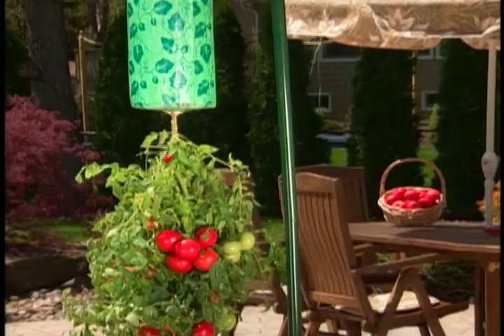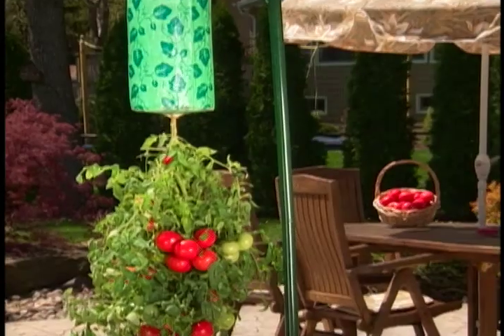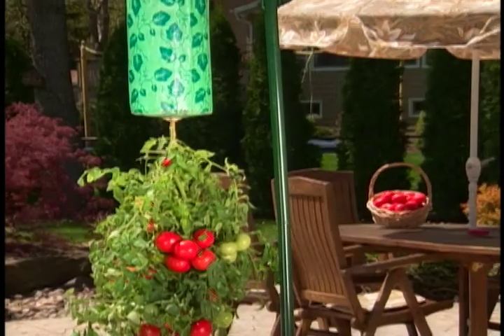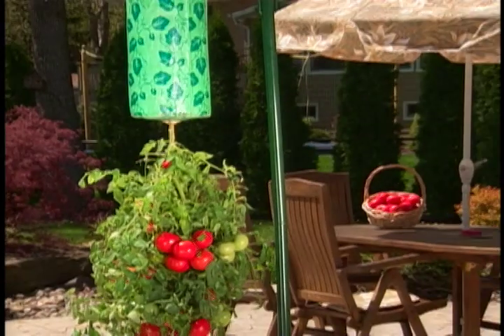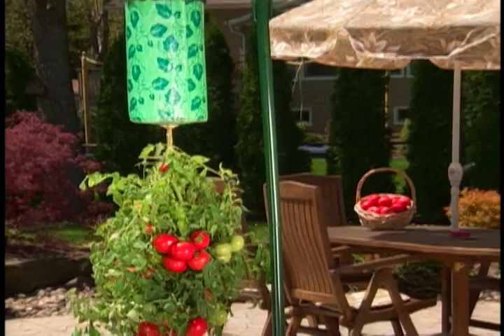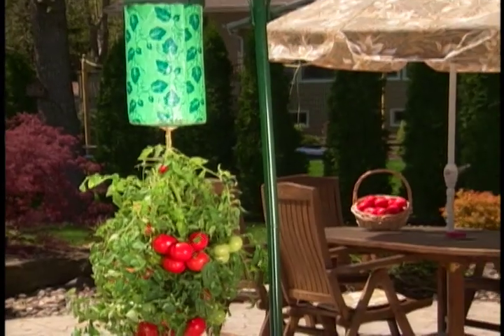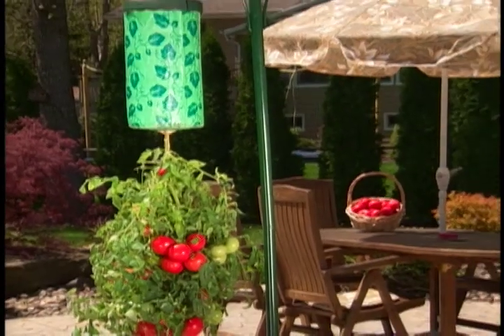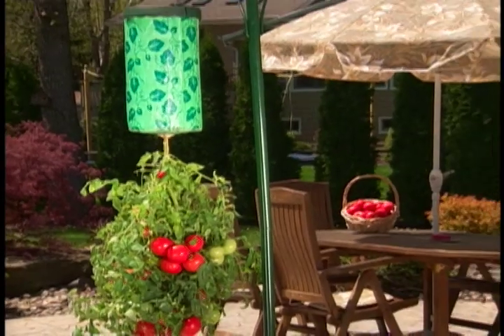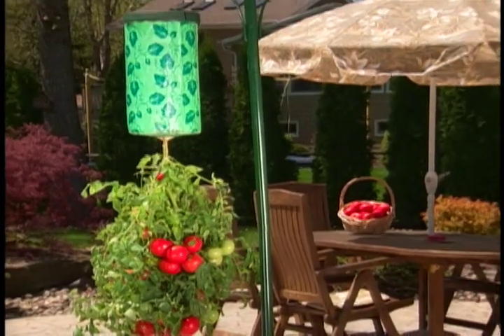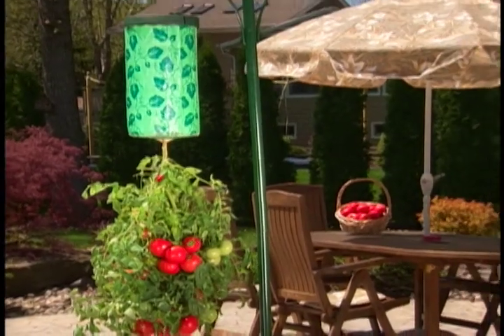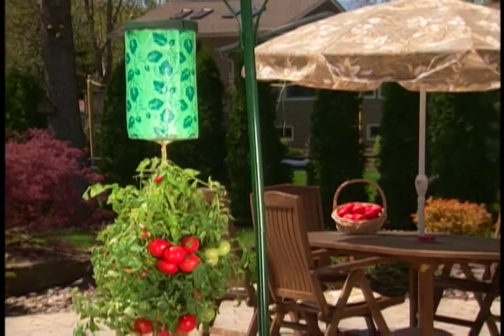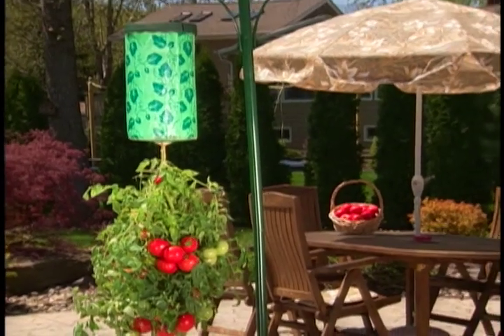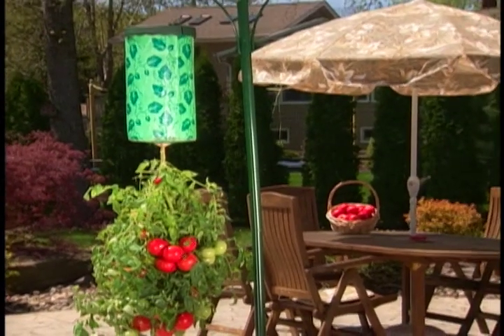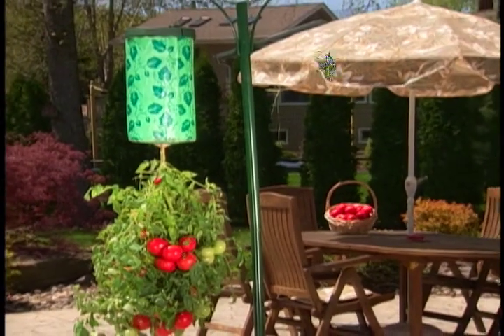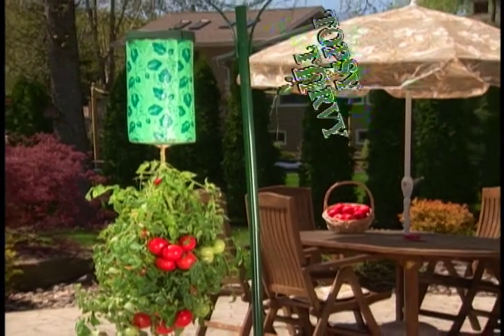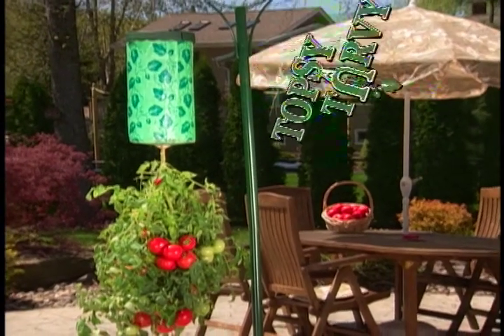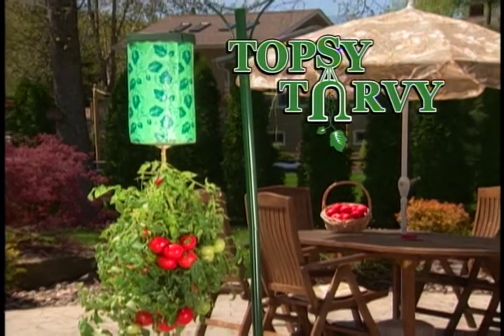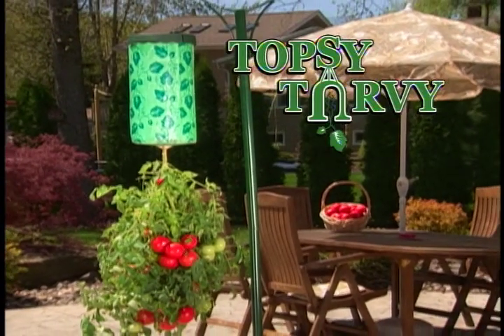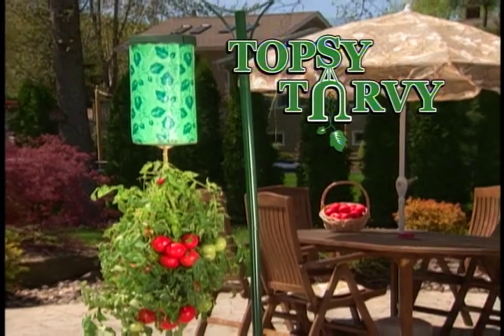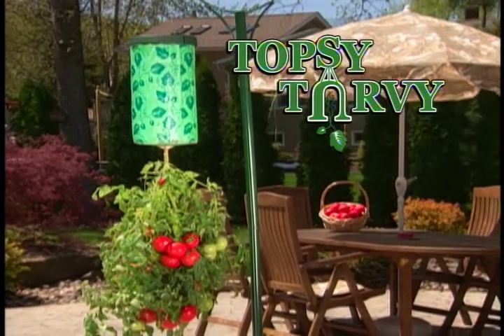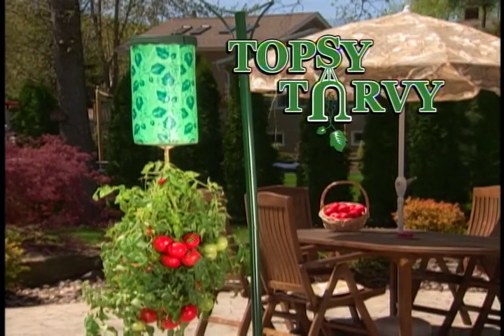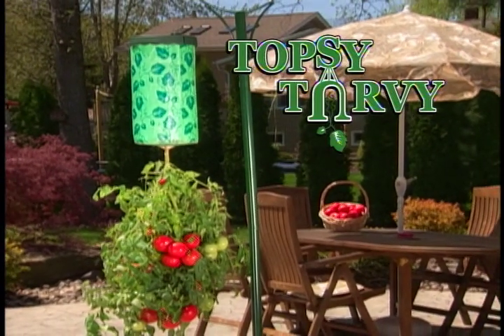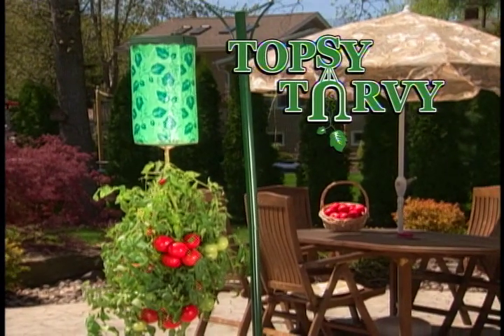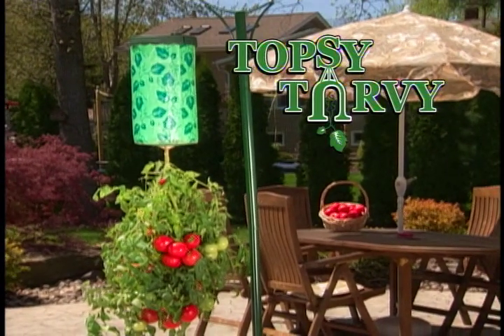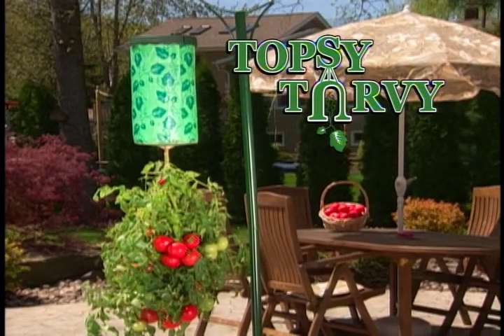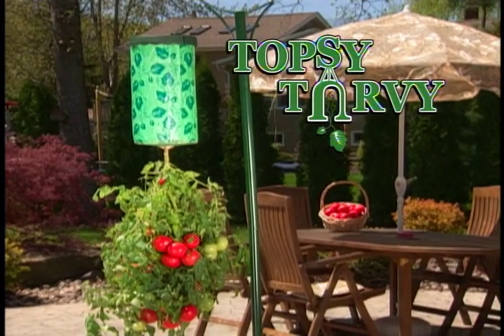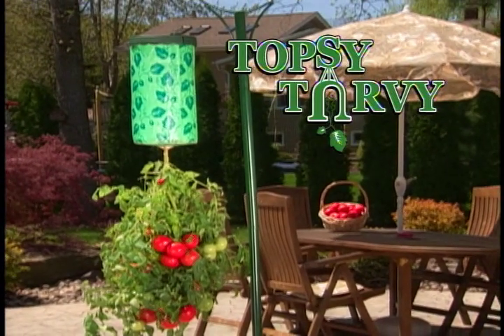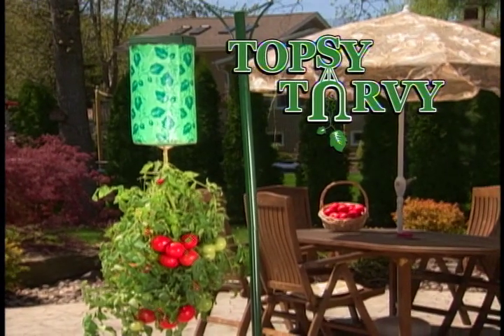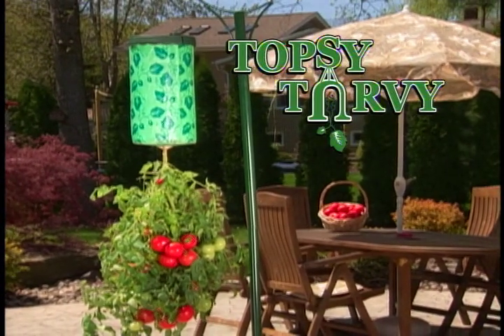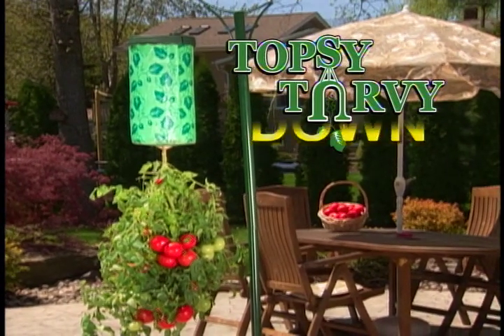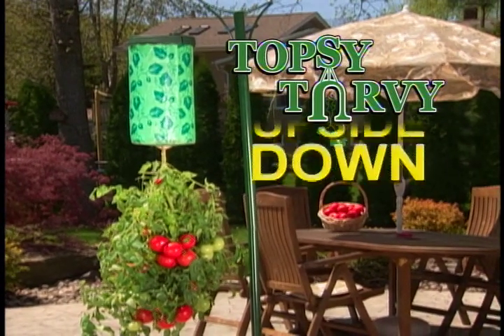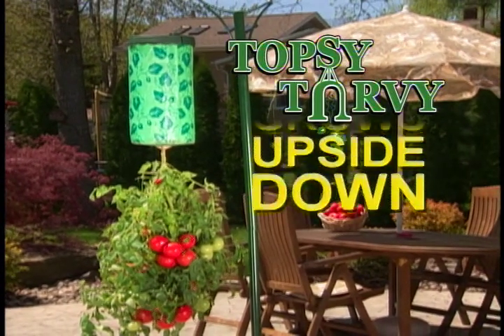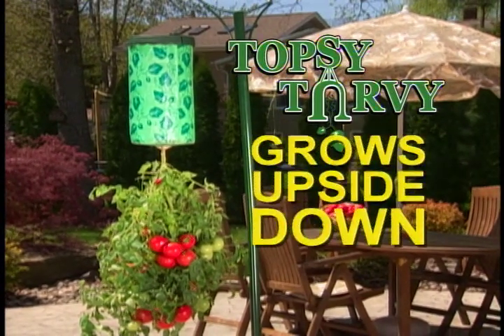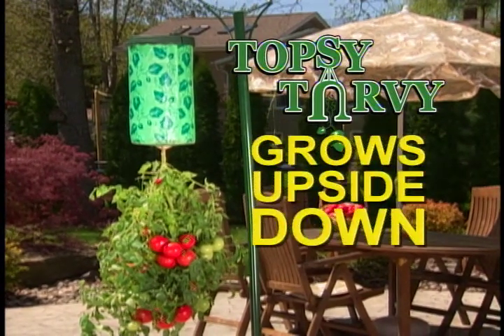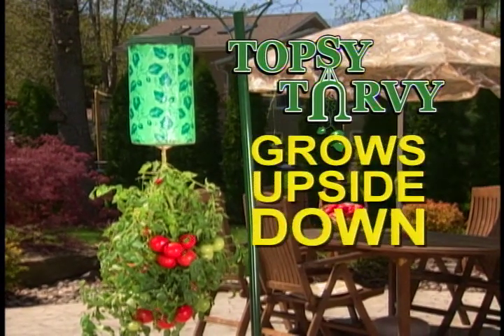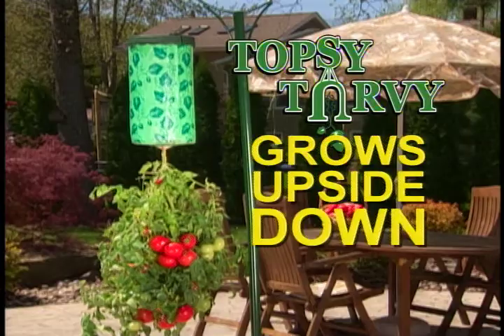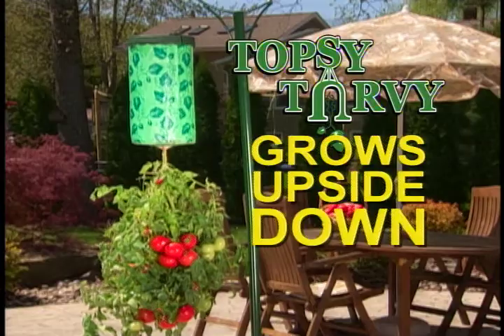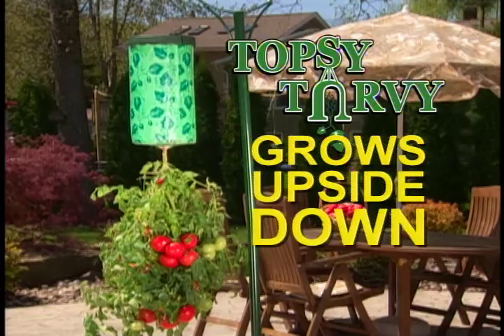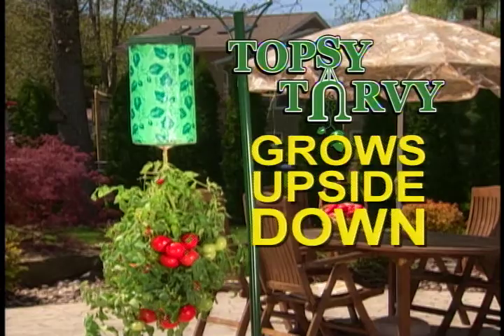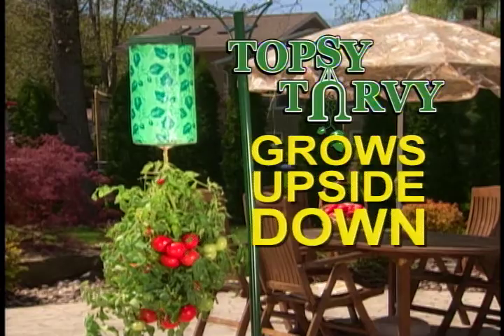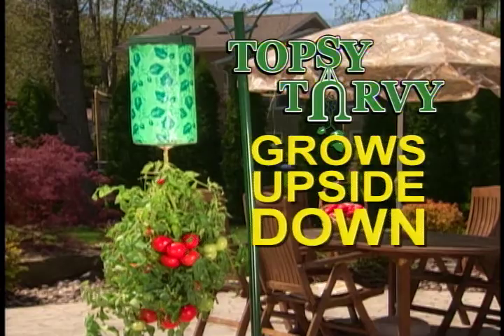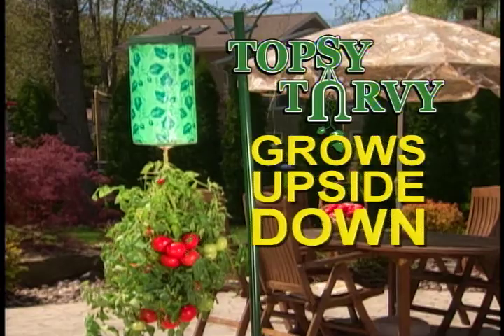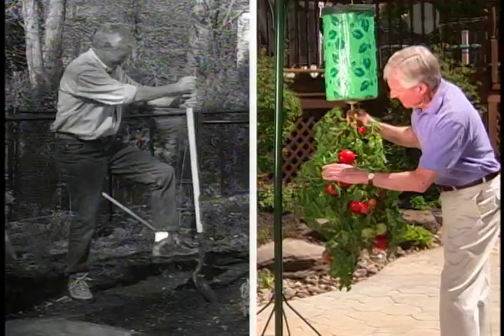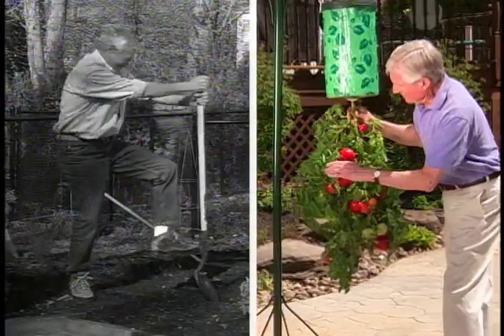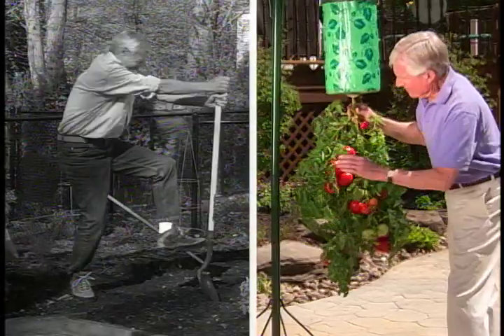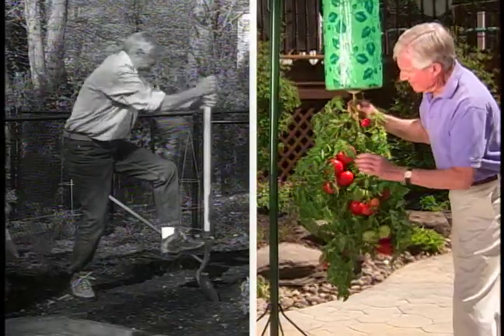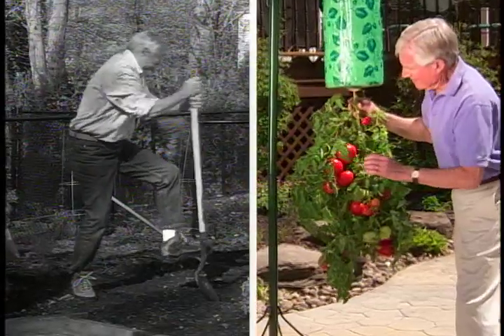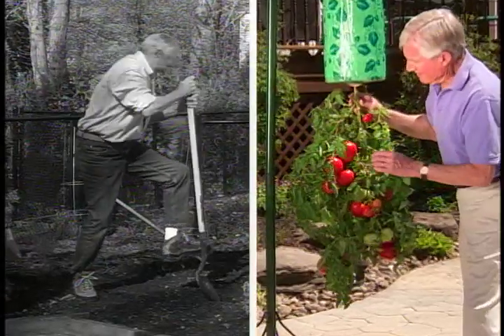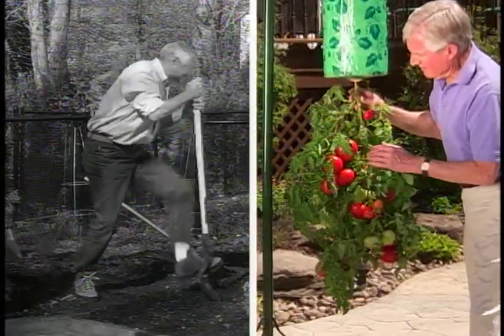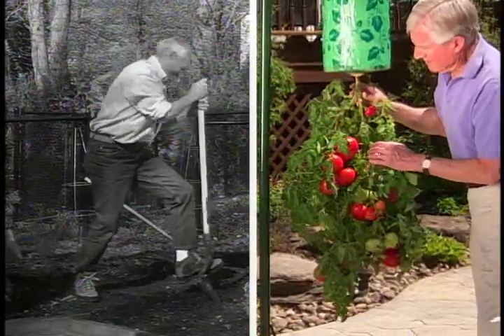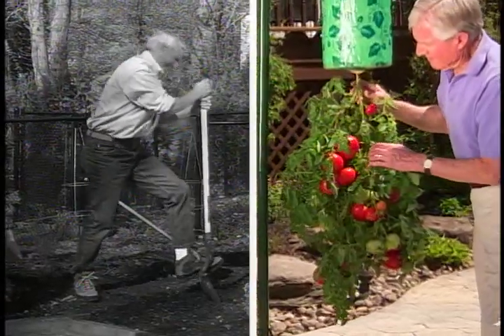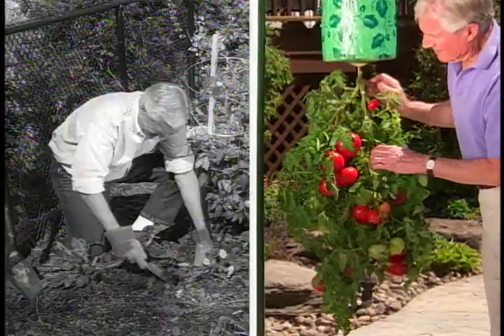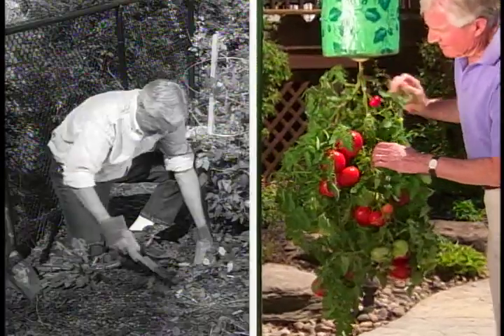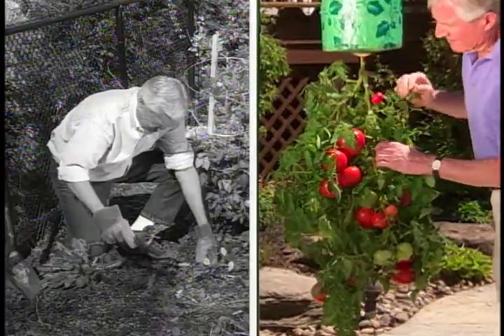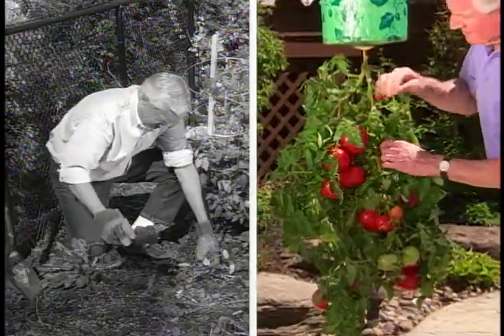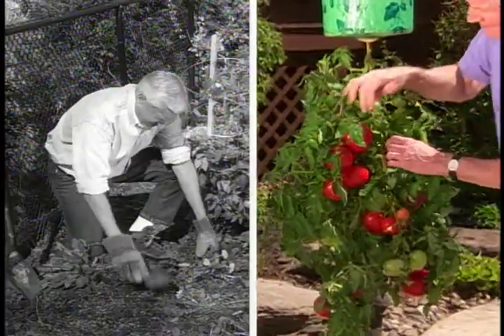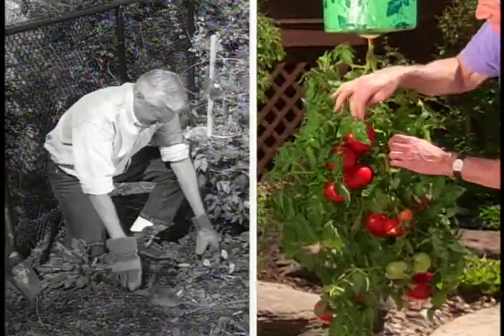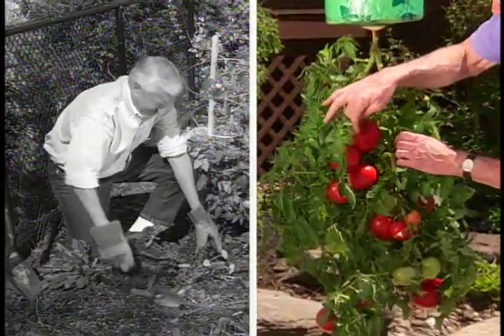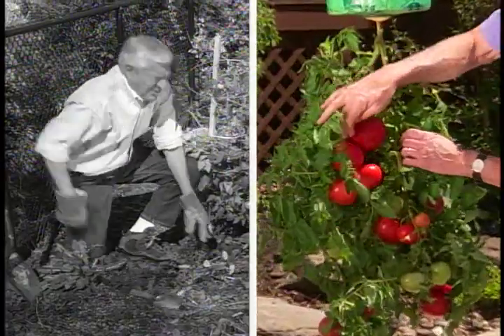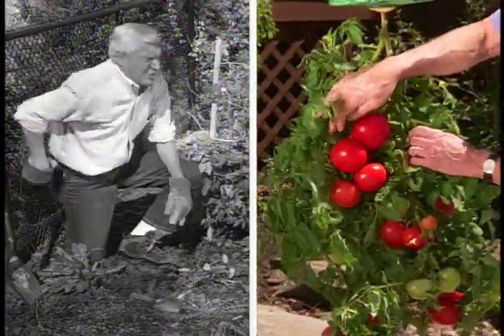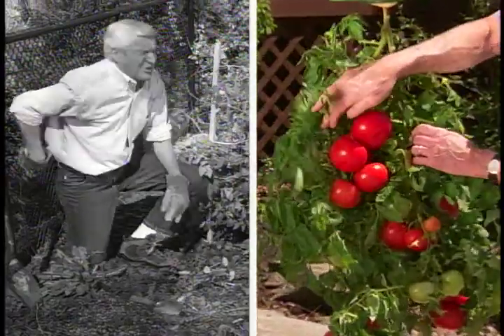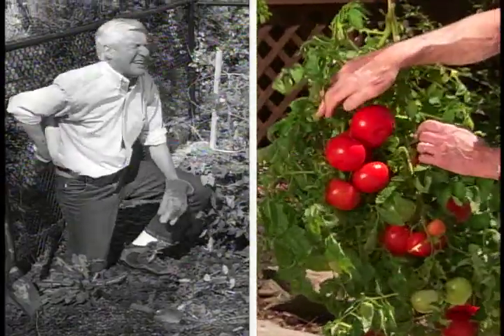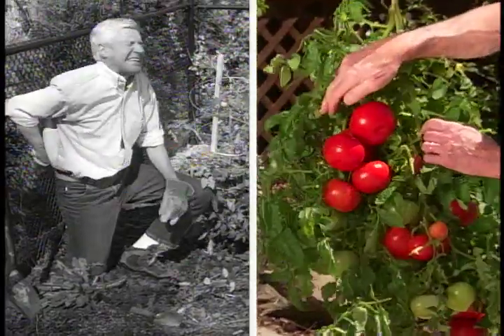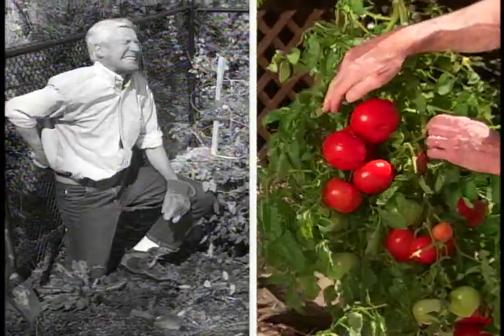Introducing the revolutionary Topsy-Turvy. It grows your tomato plants upside down. So there's no digging, weeding, or bending over.